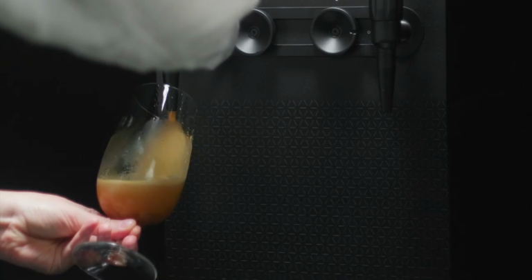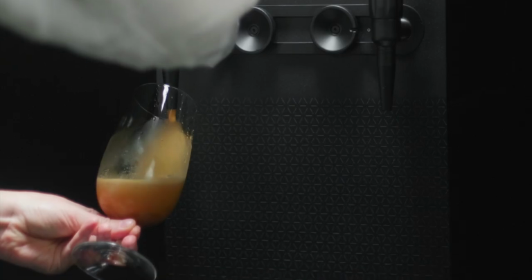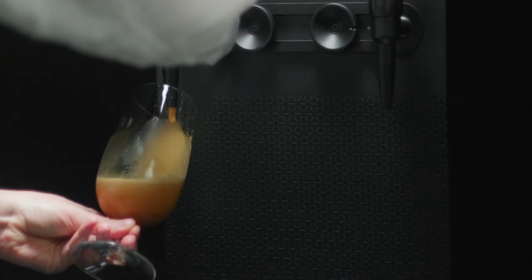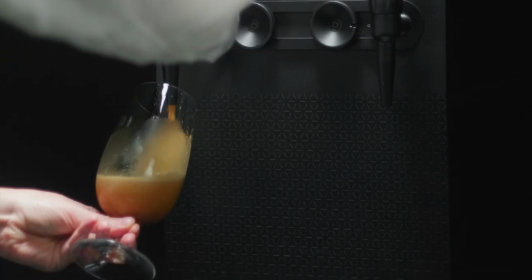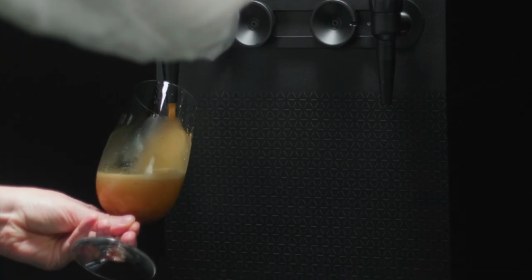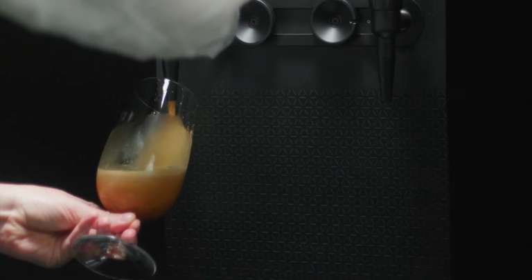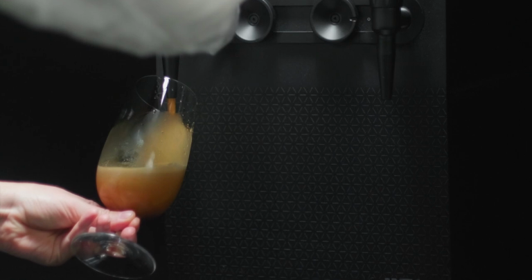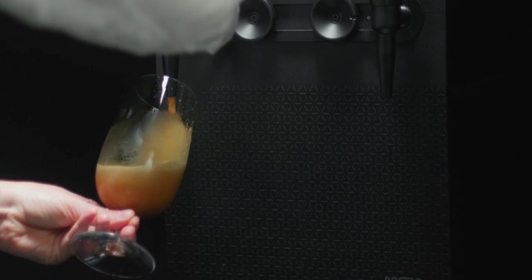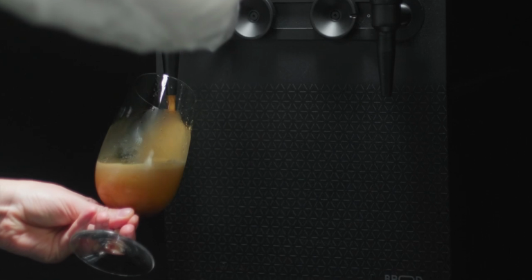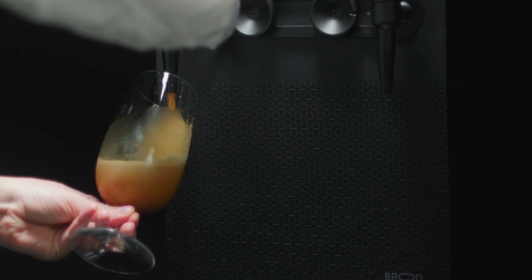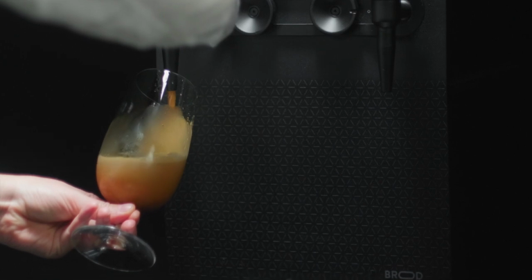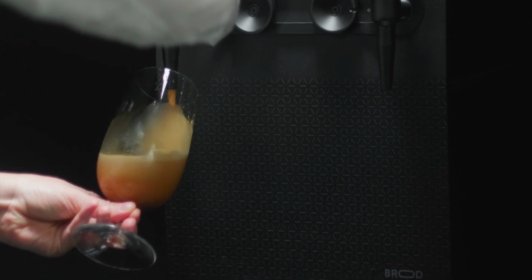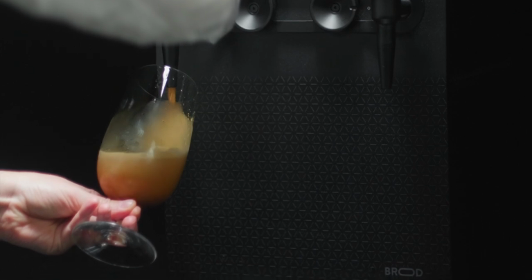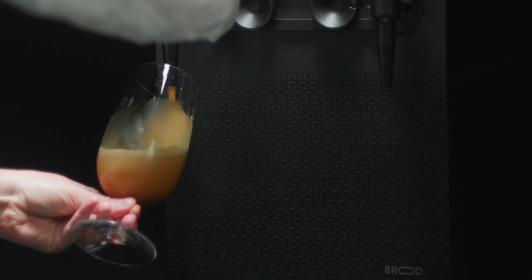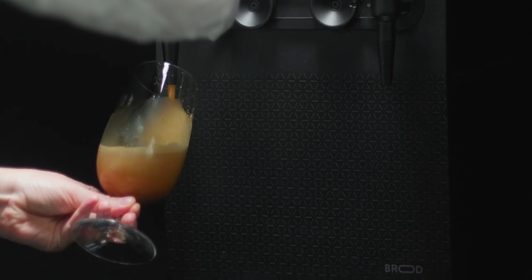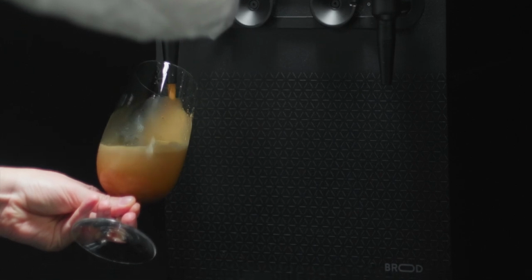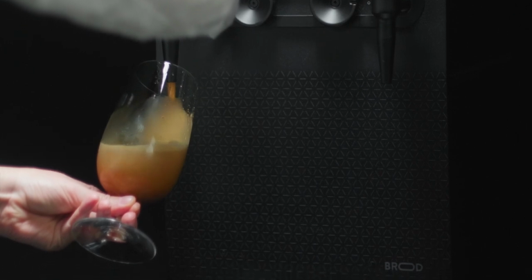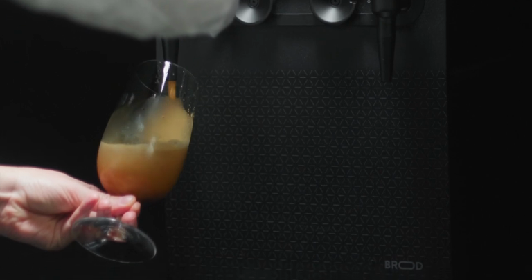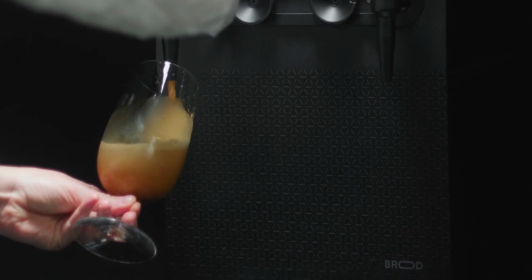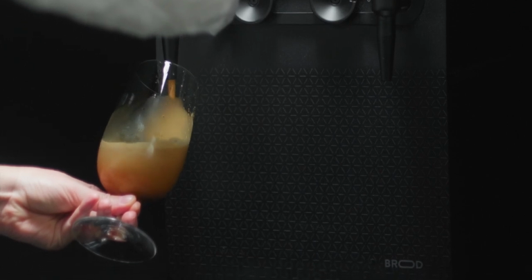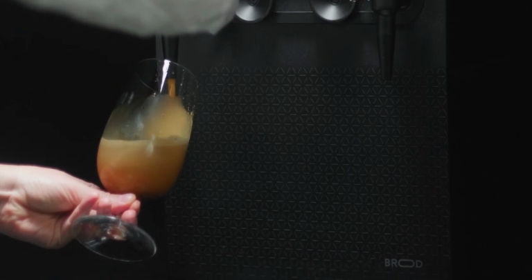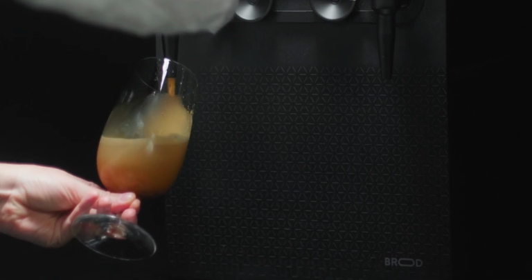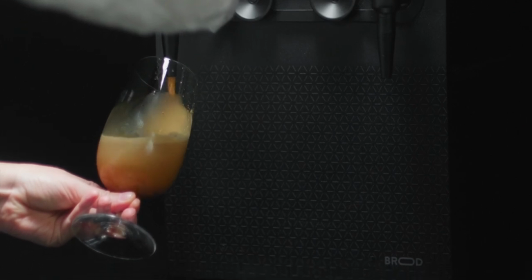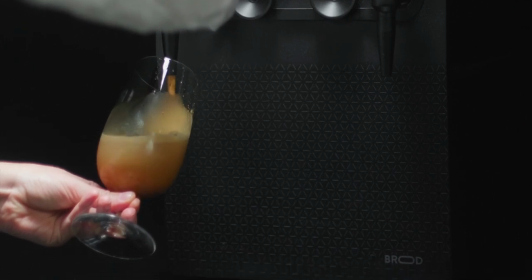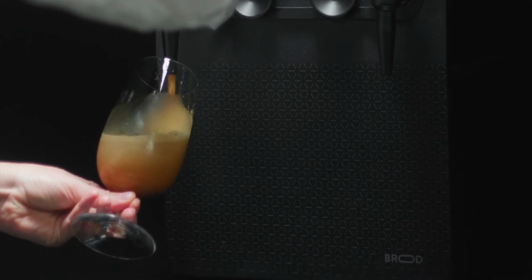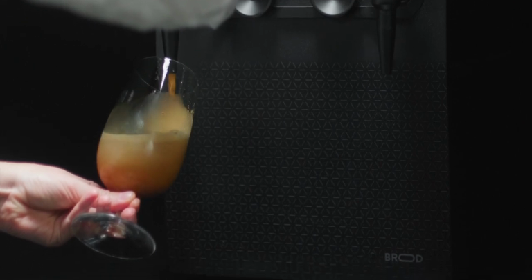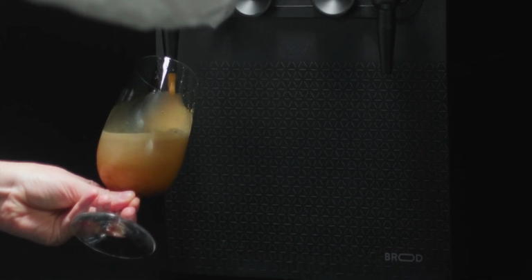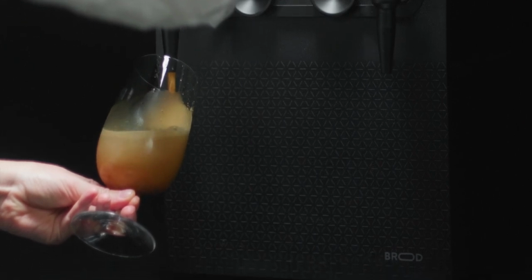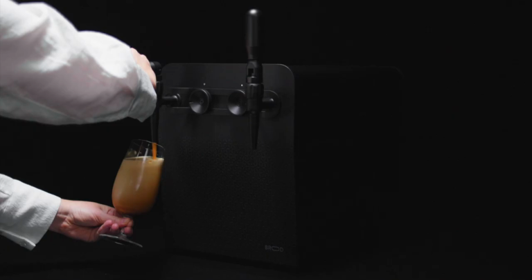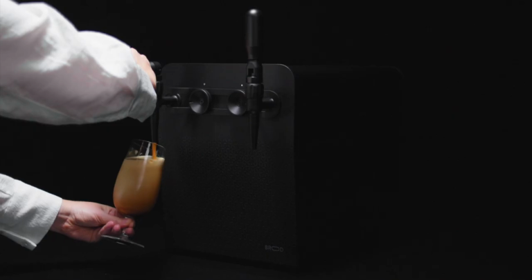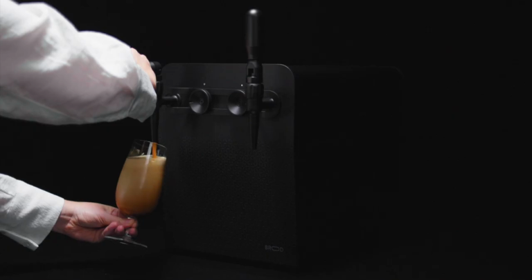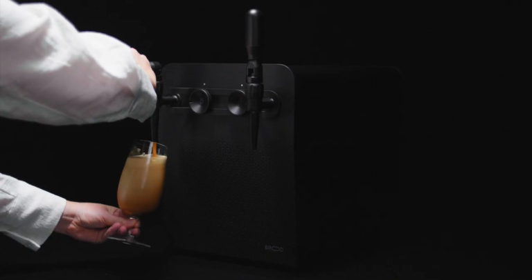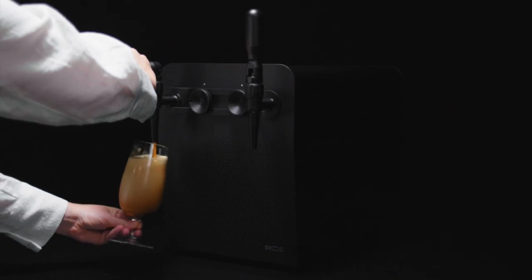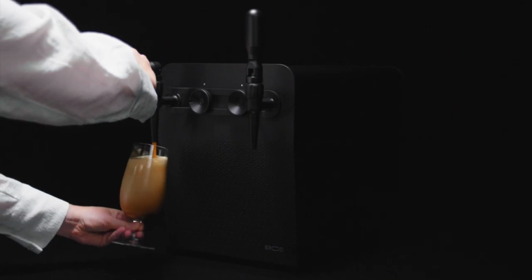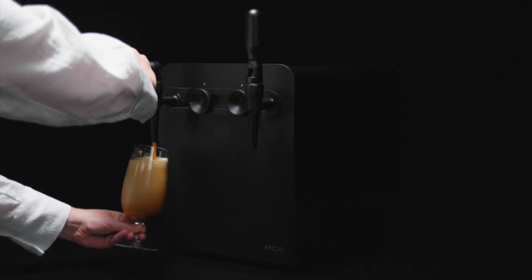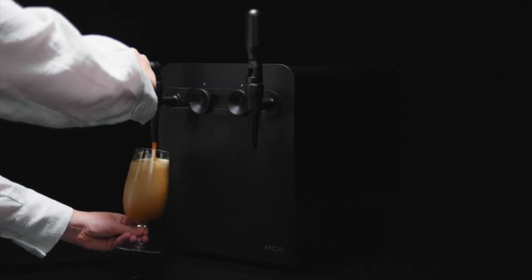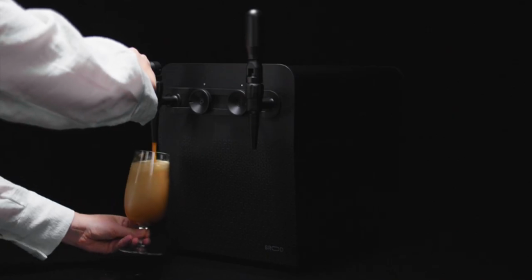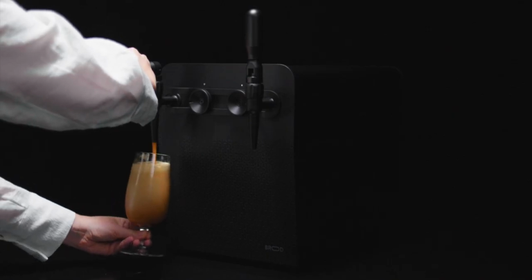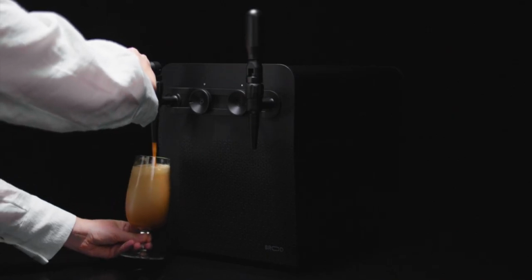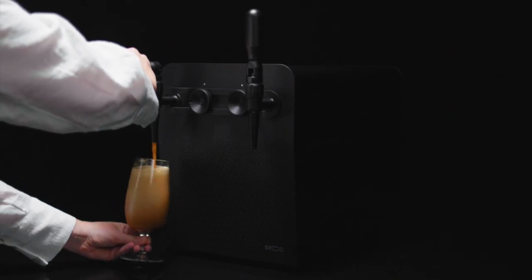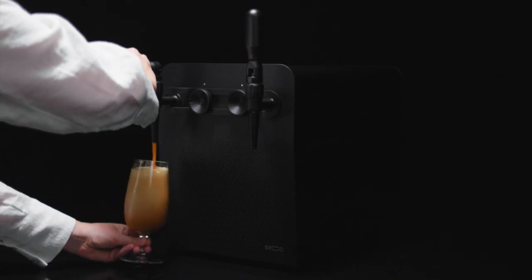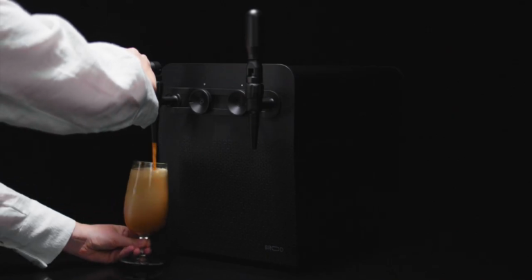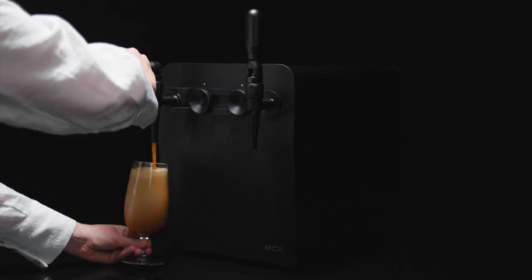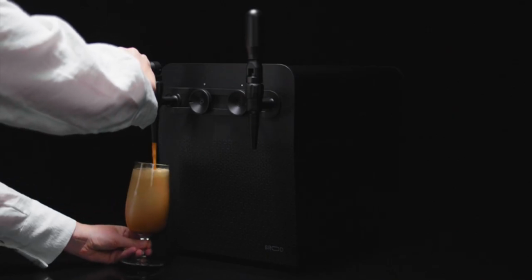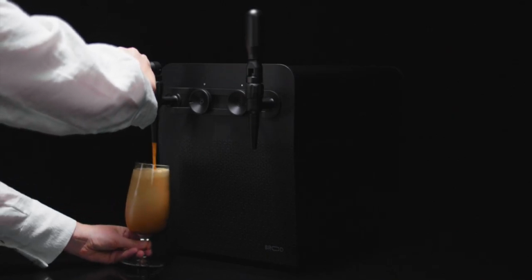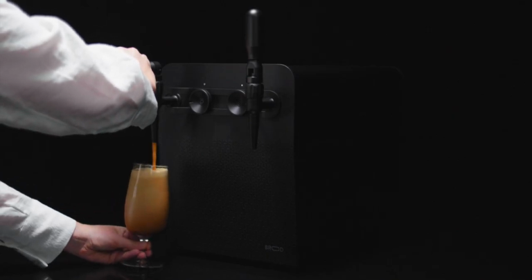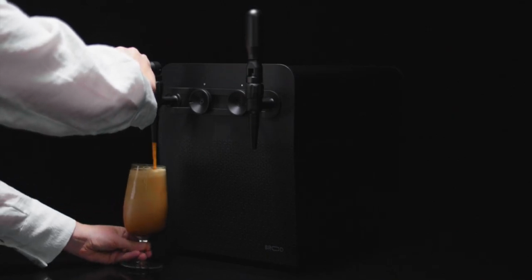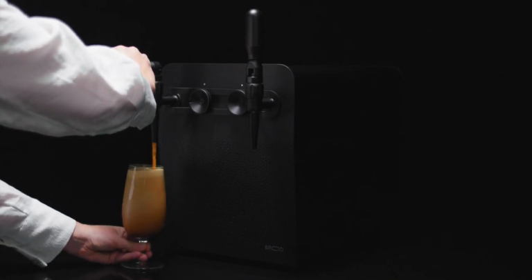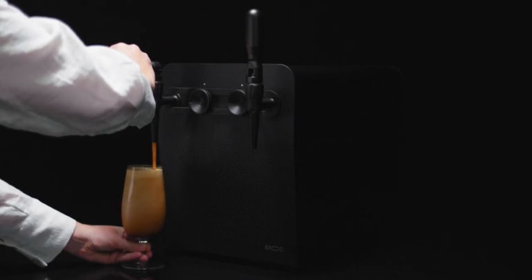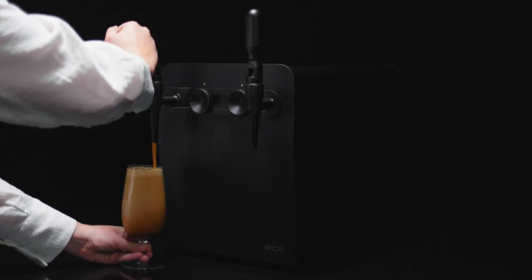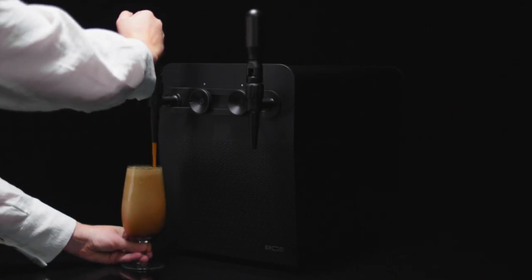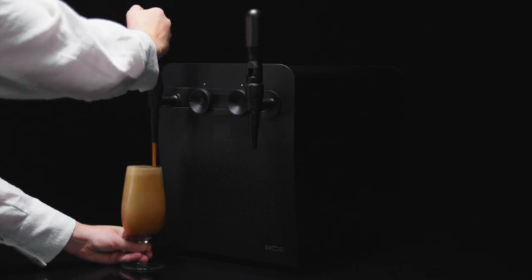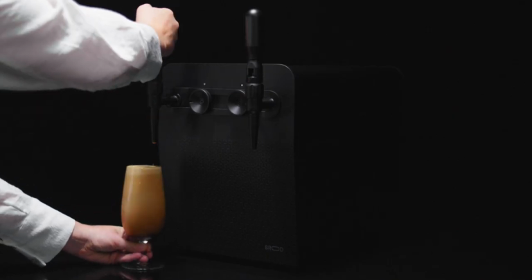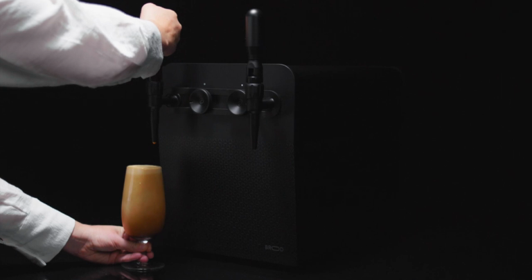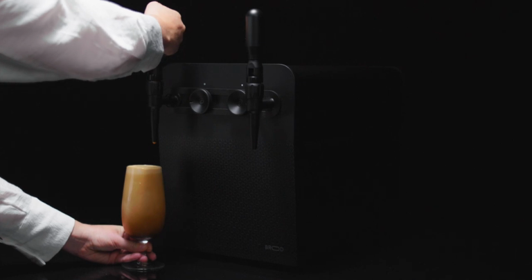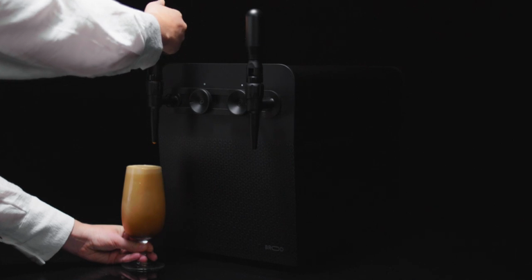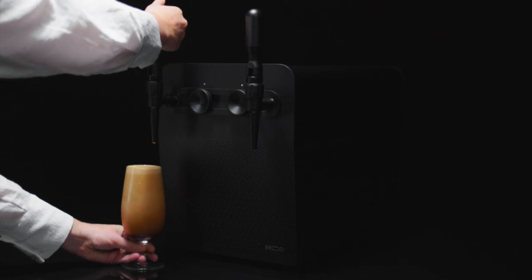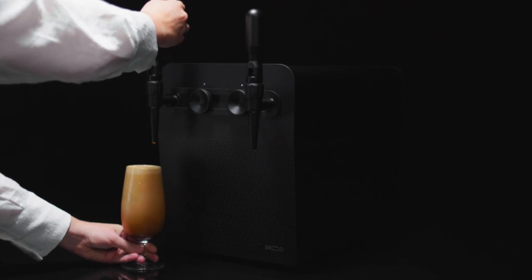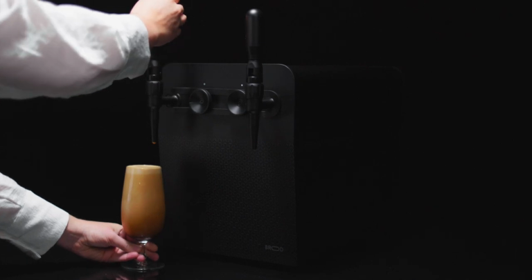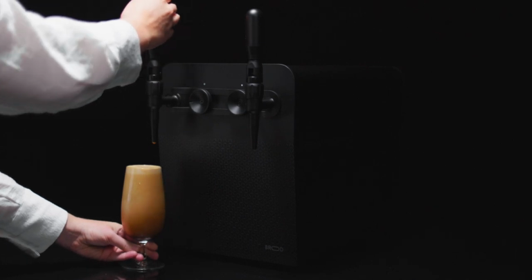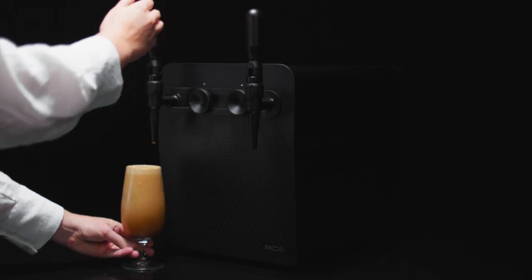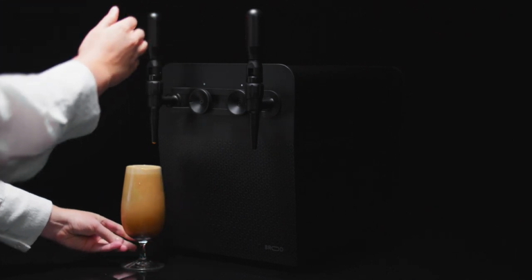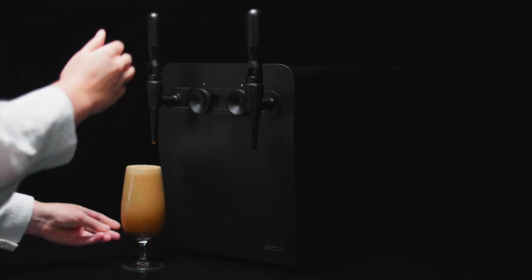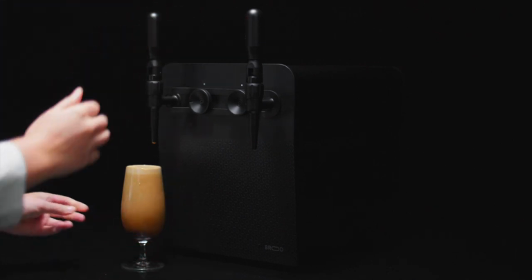Chill the glass before pouring so the drink doesn't heat up, and make sure to angle the glass when you pour. This eliminates any splashing or bubbles — plus, look at that beautiful cascade right there.